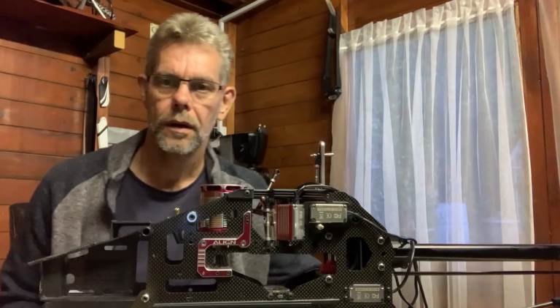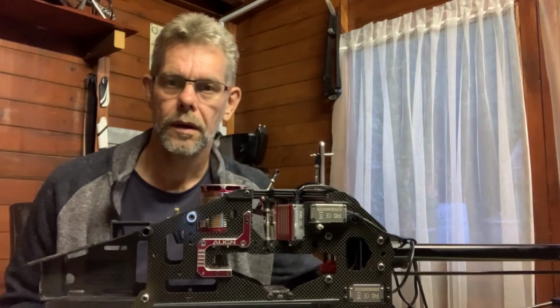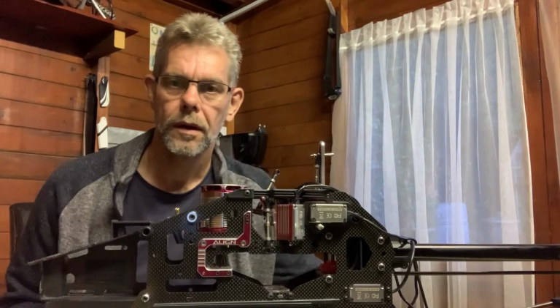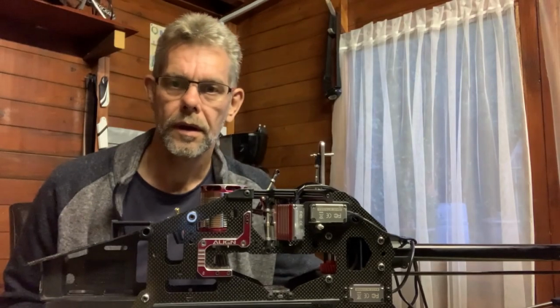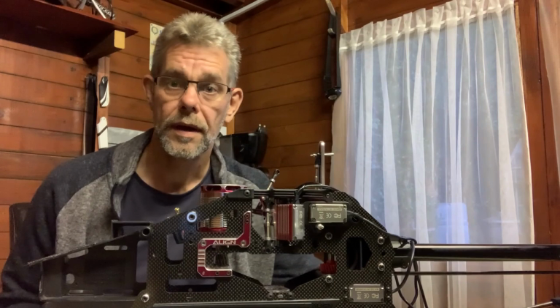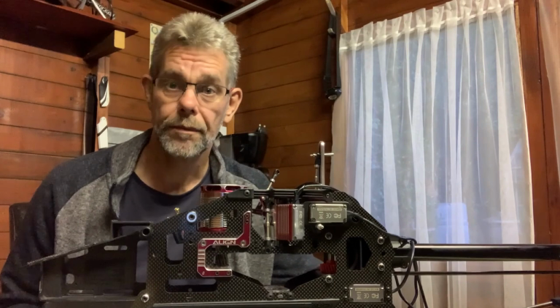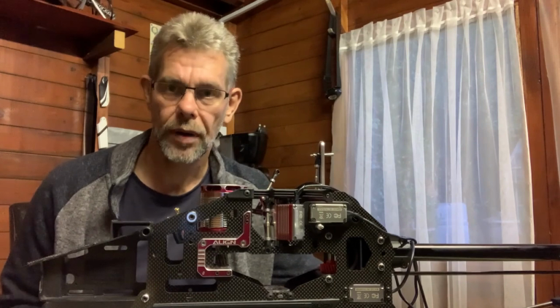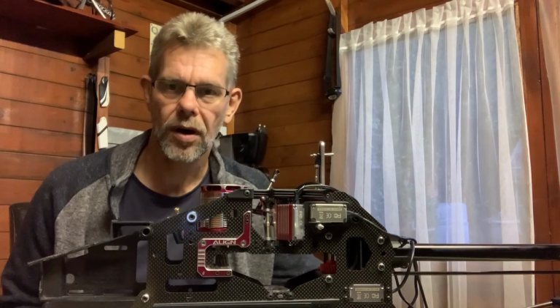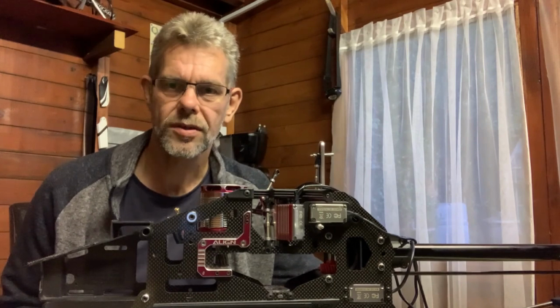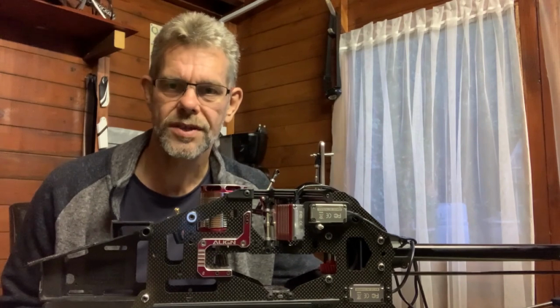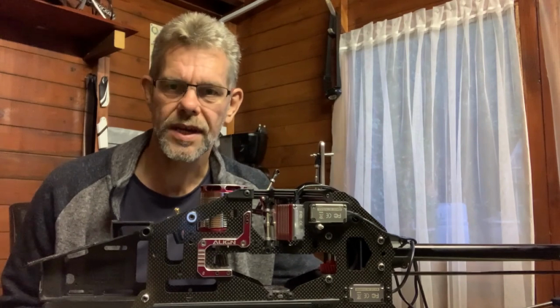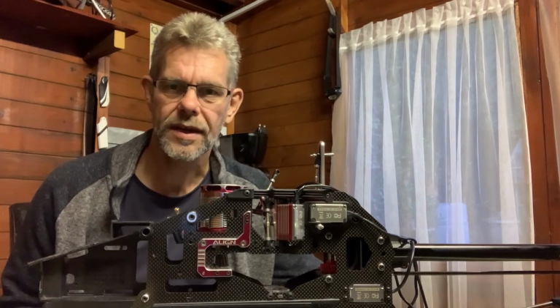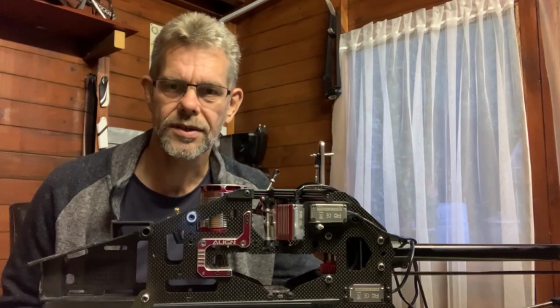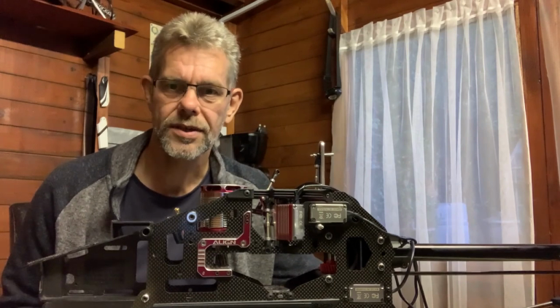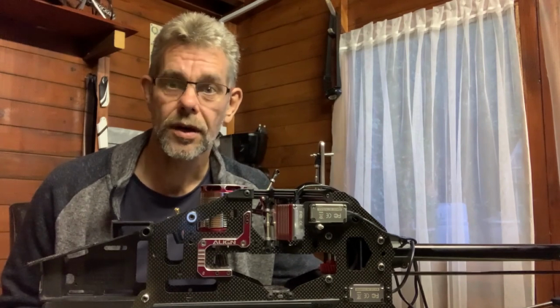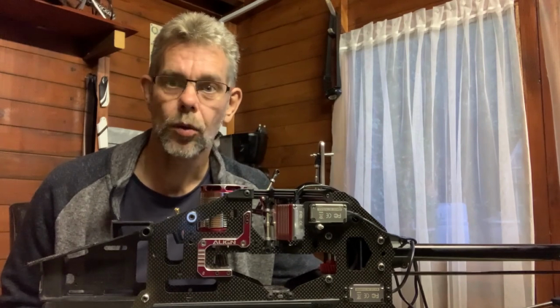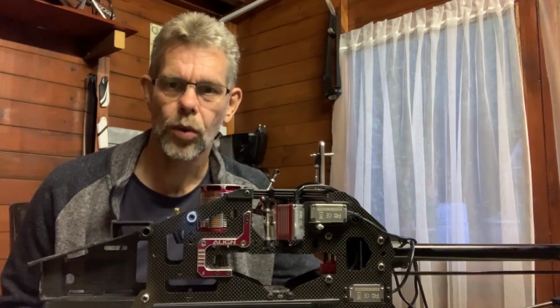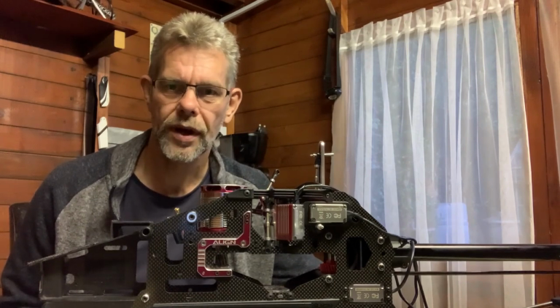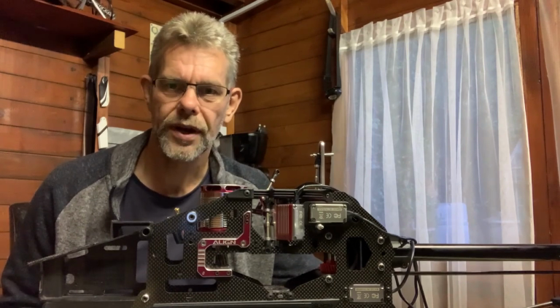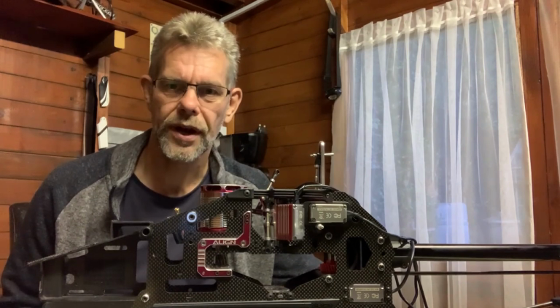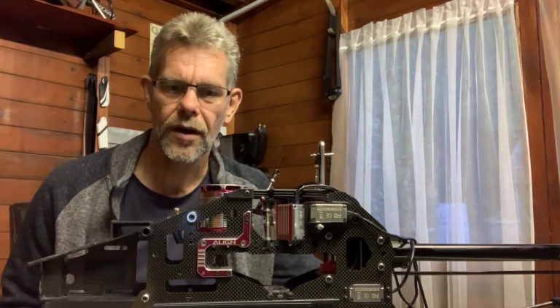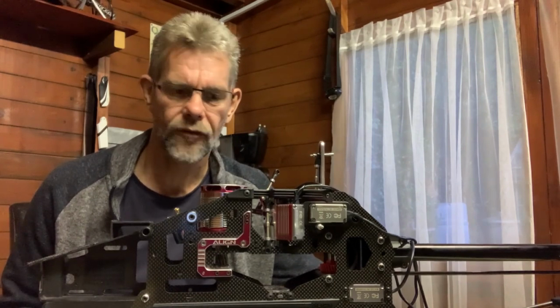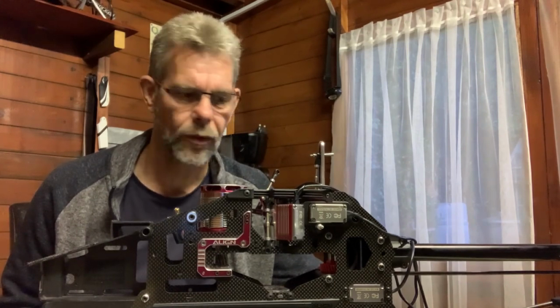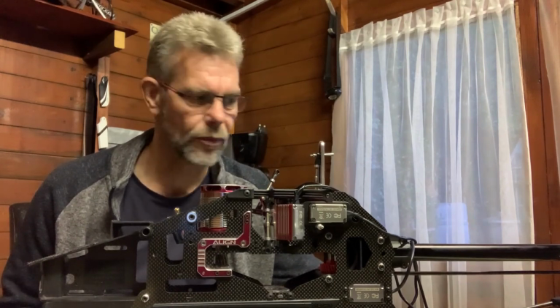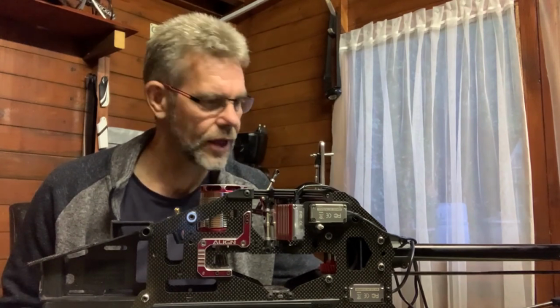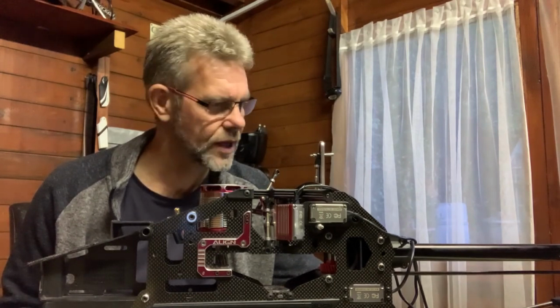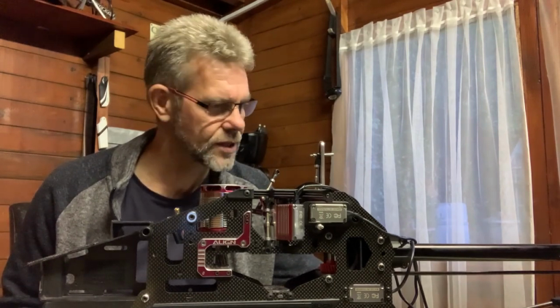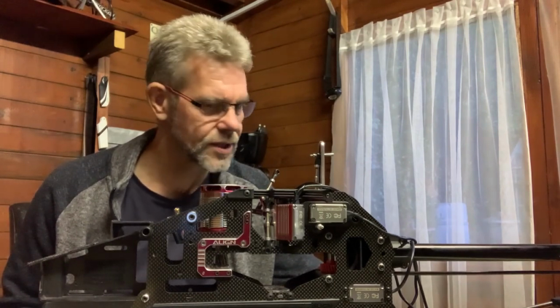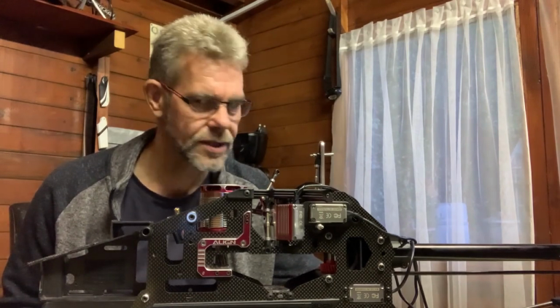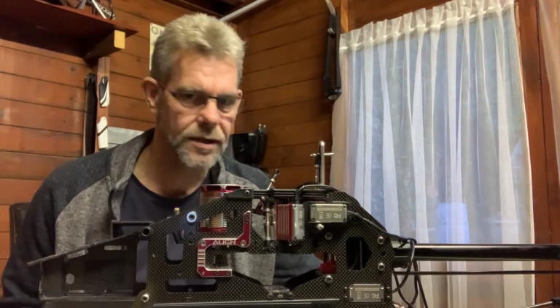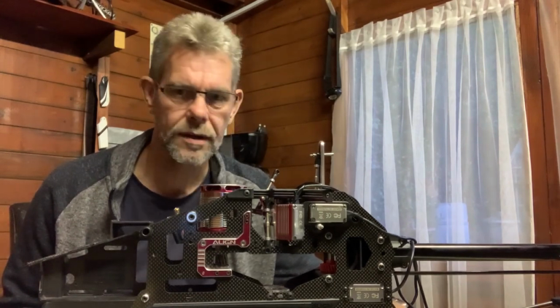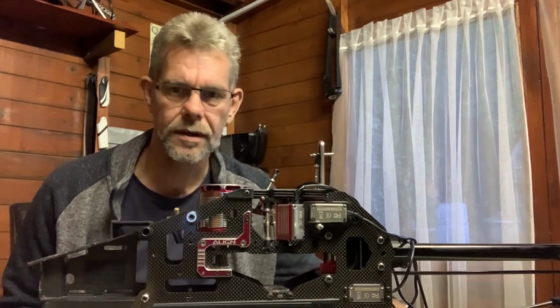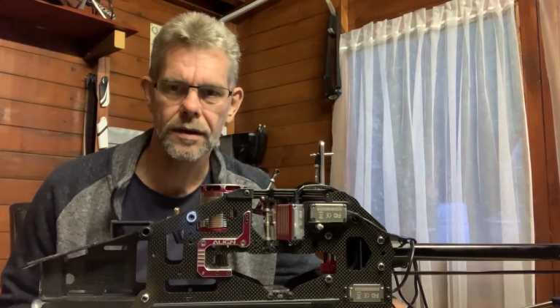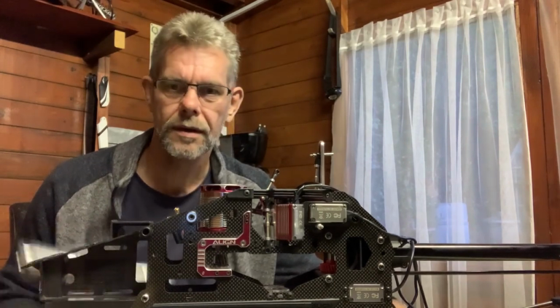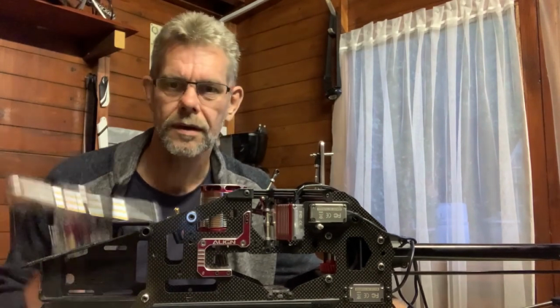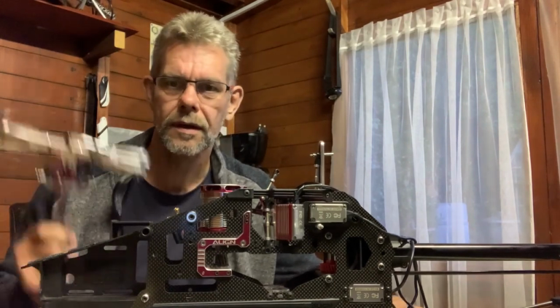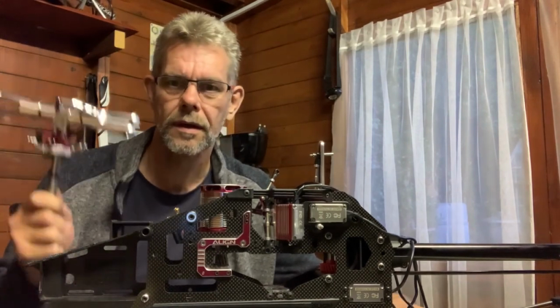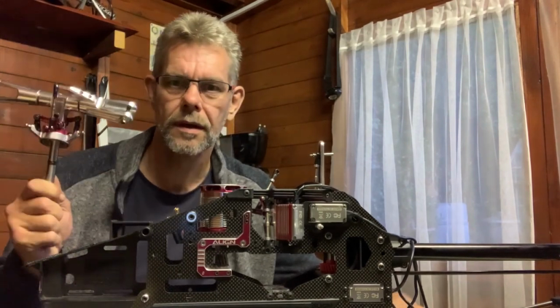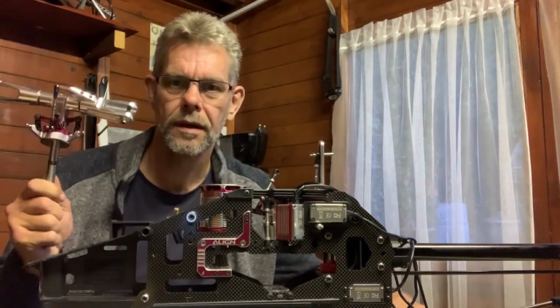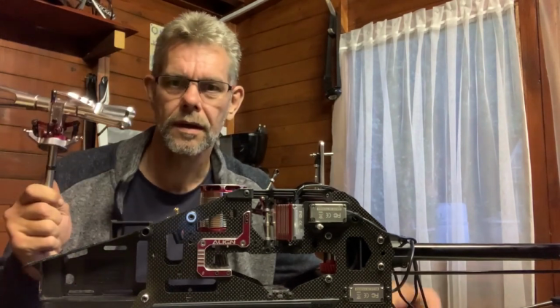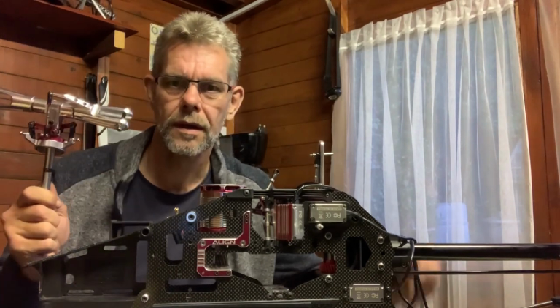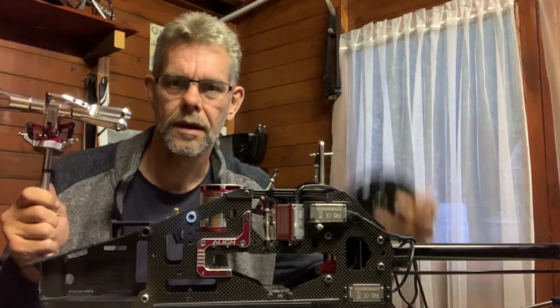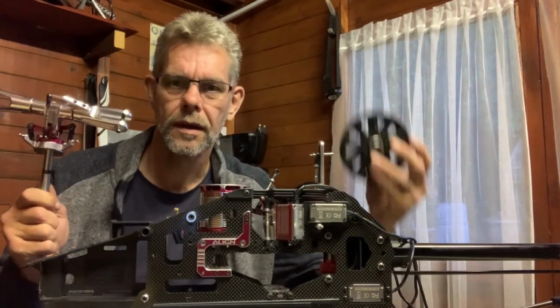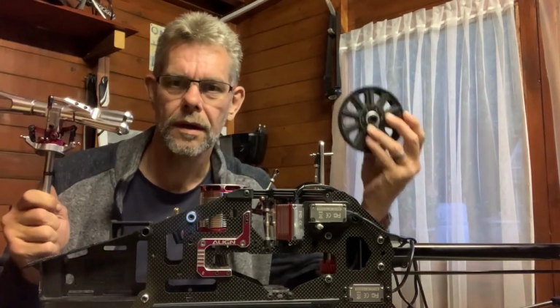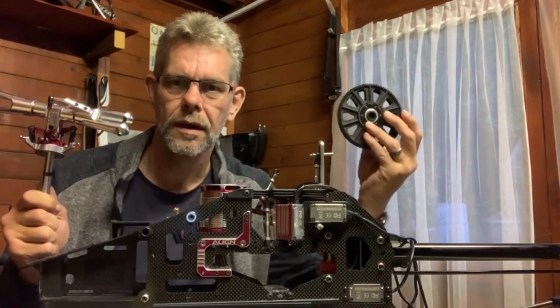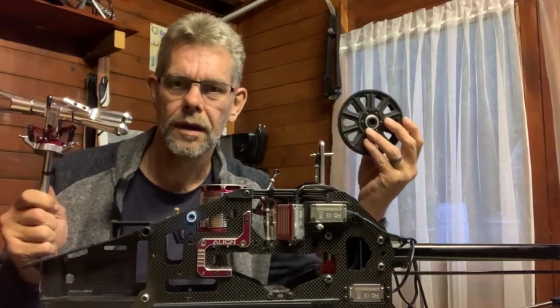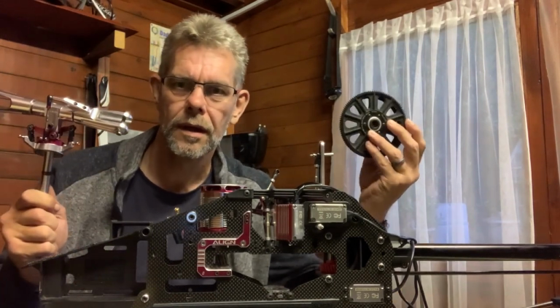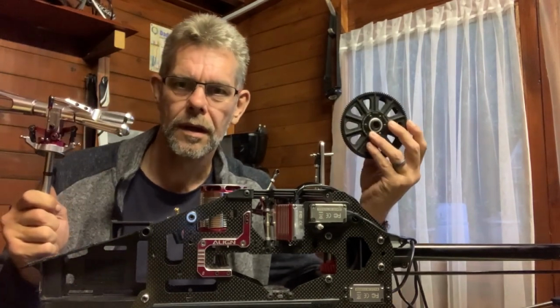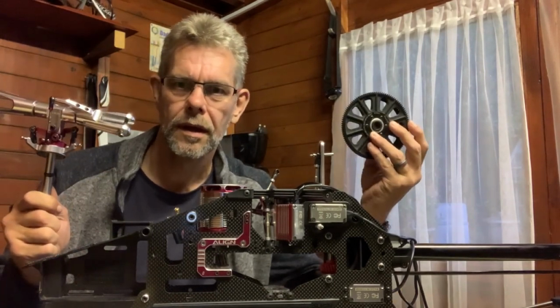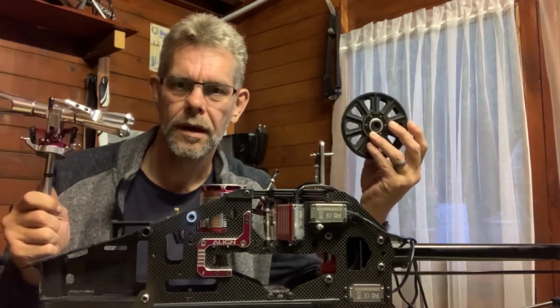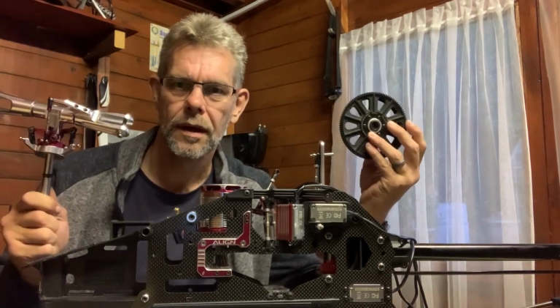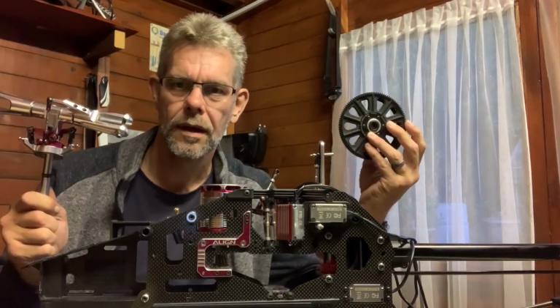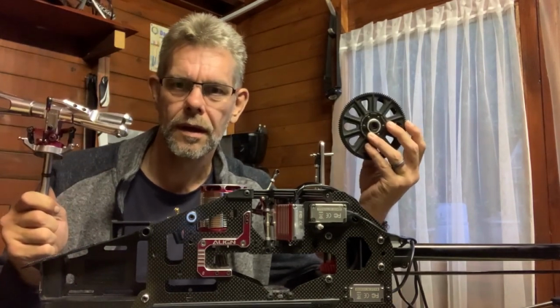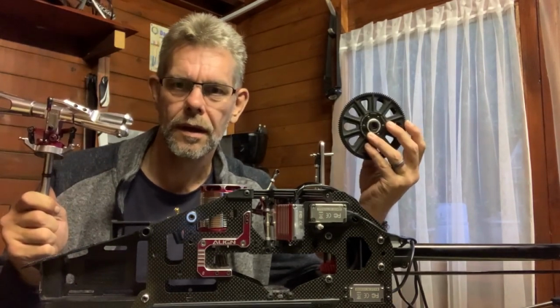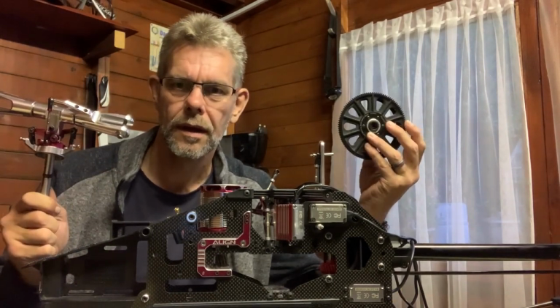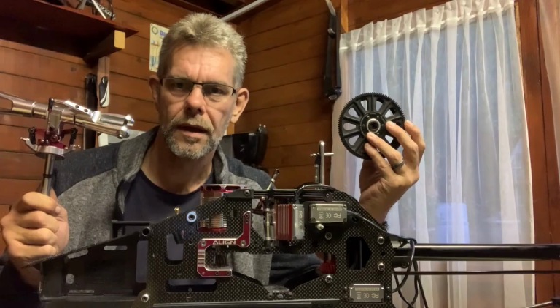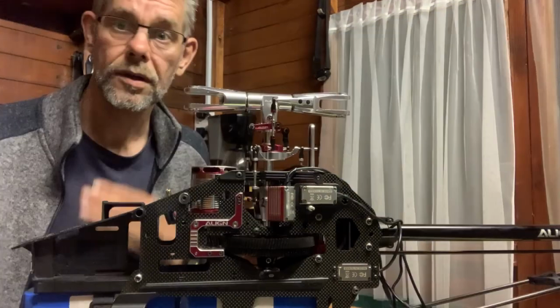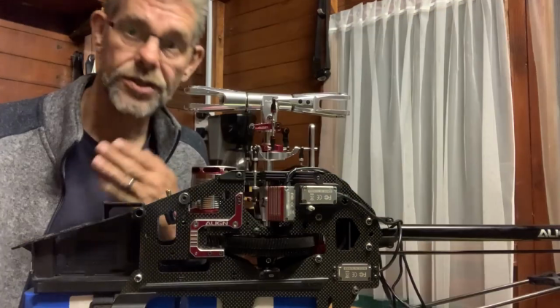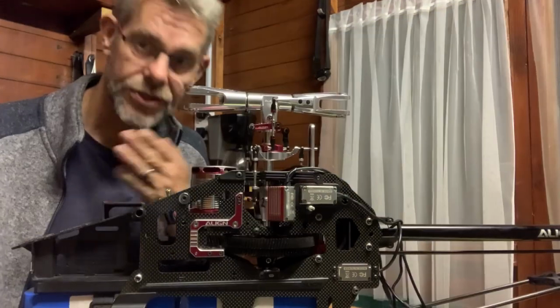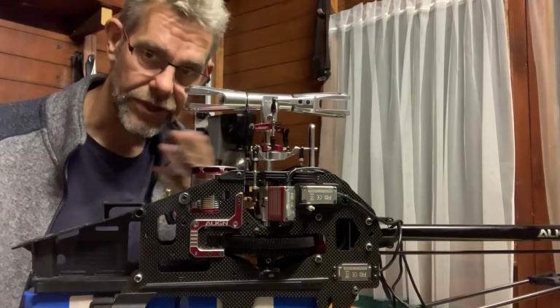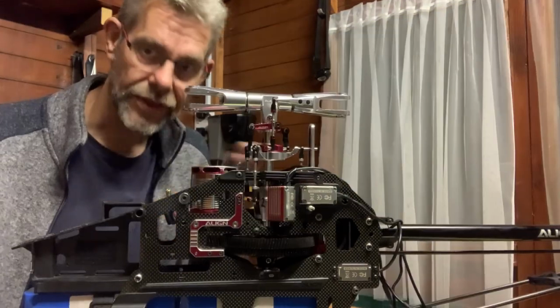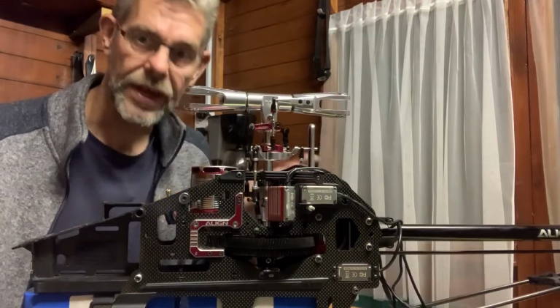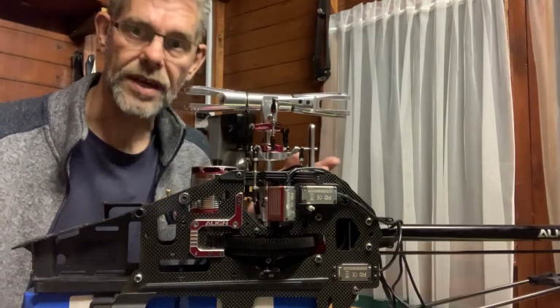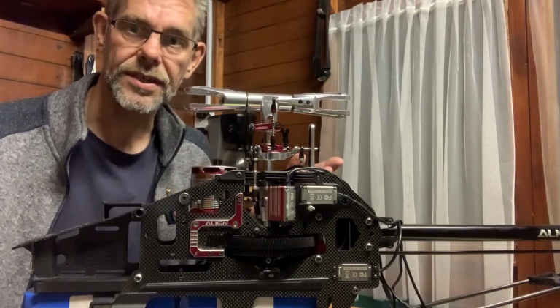In part six we're going to go from this to this.